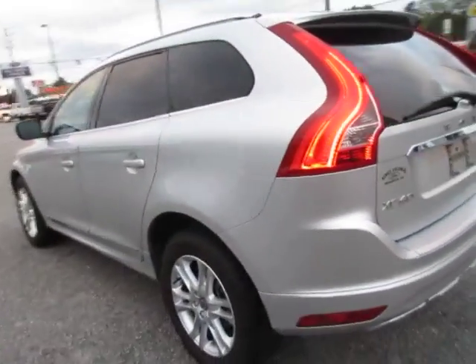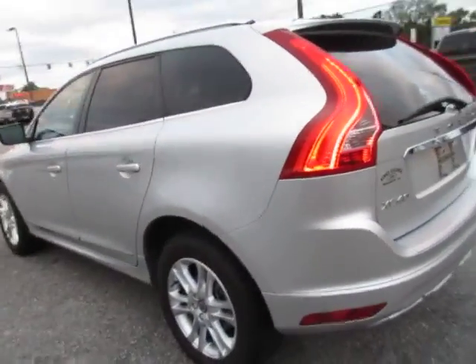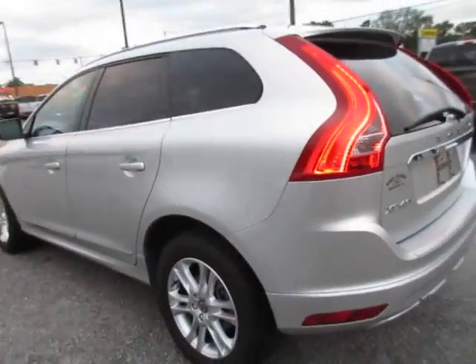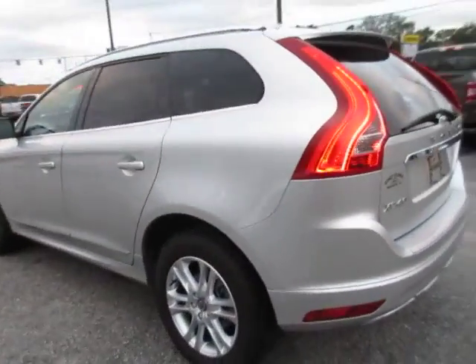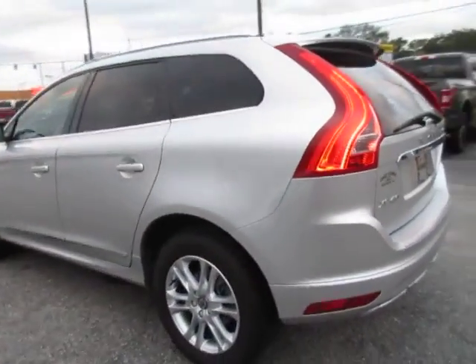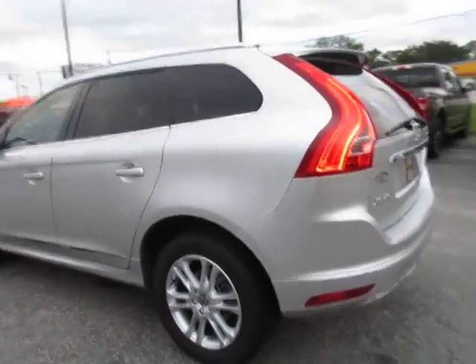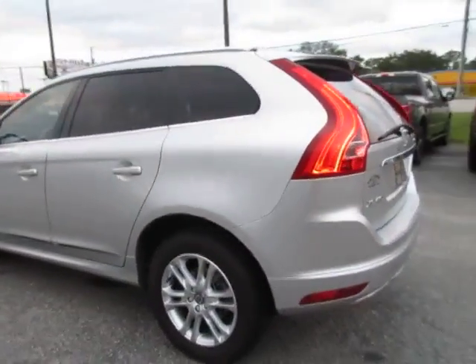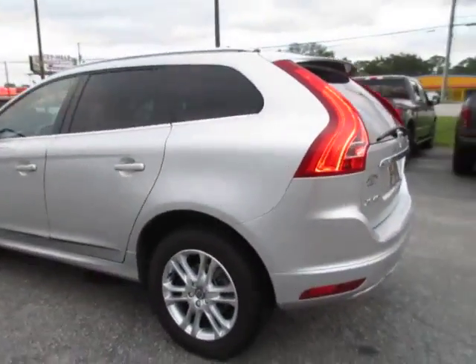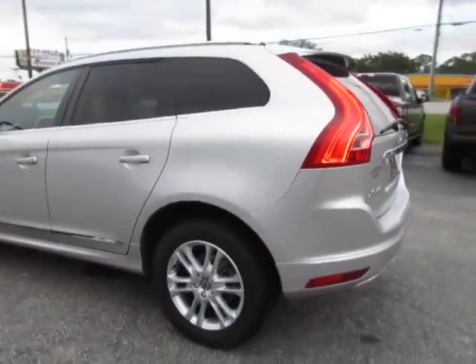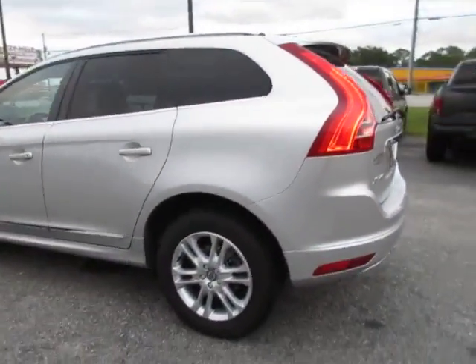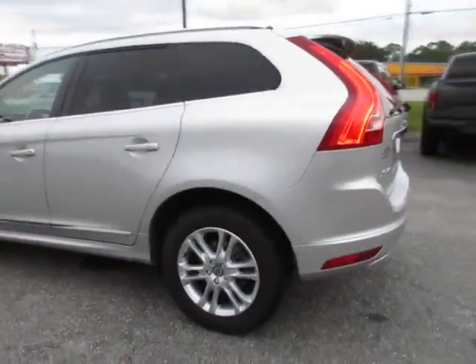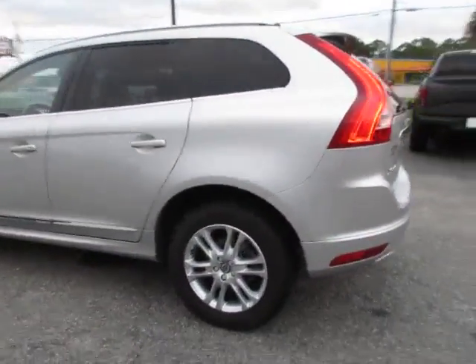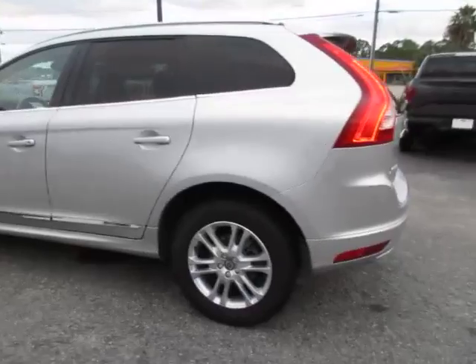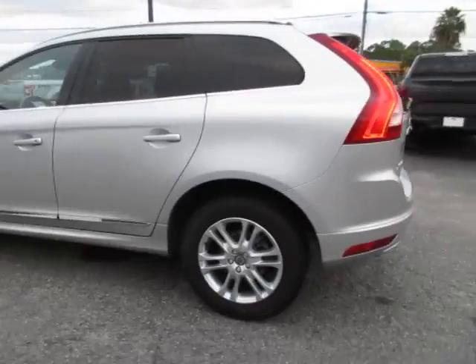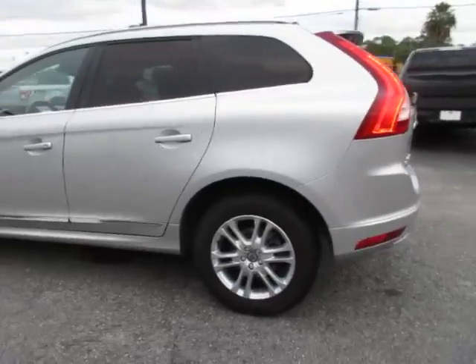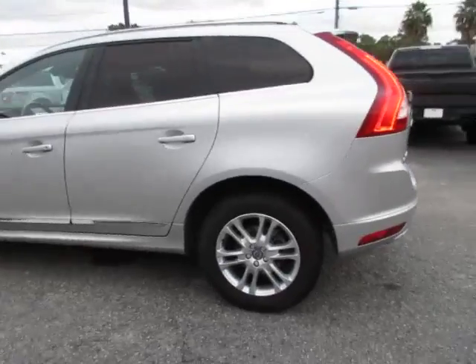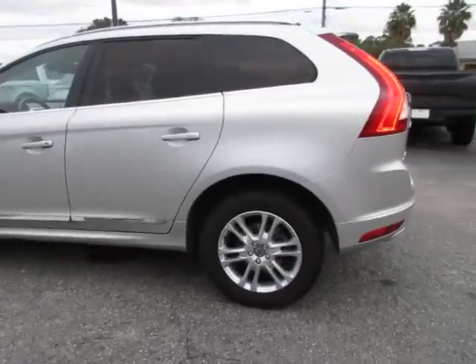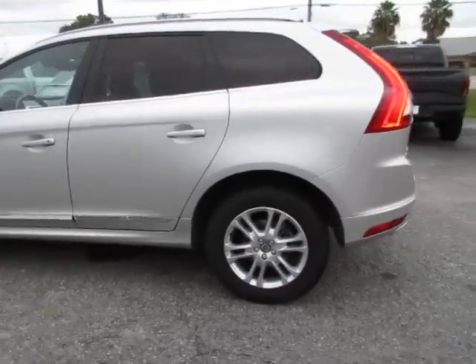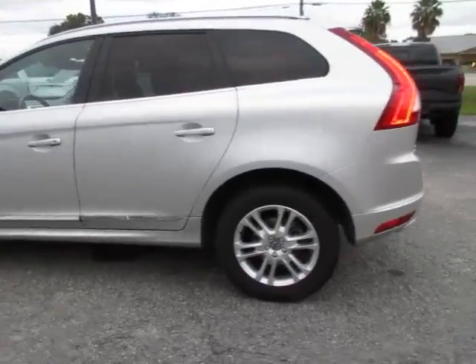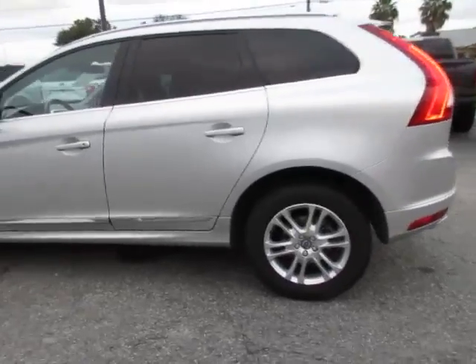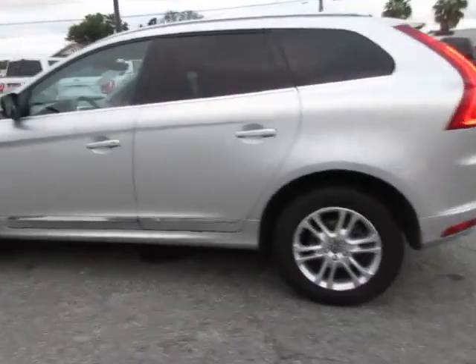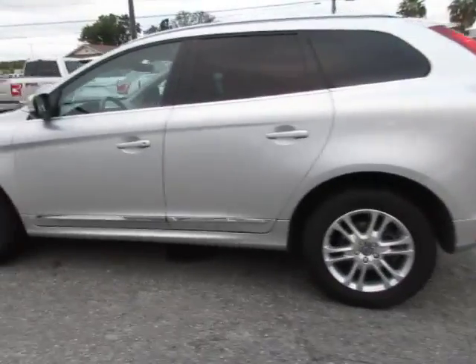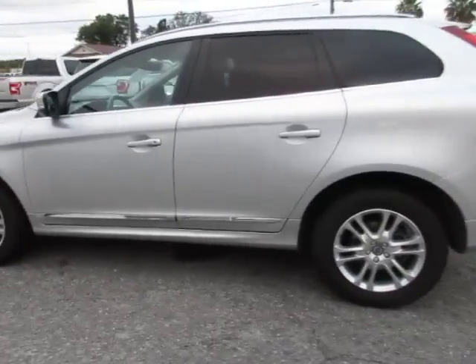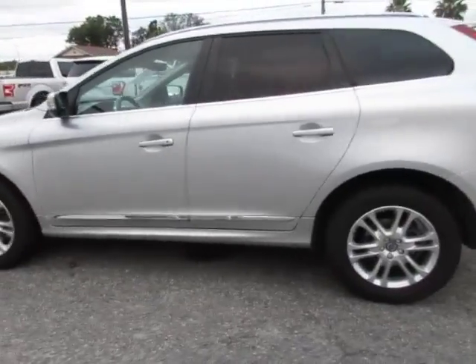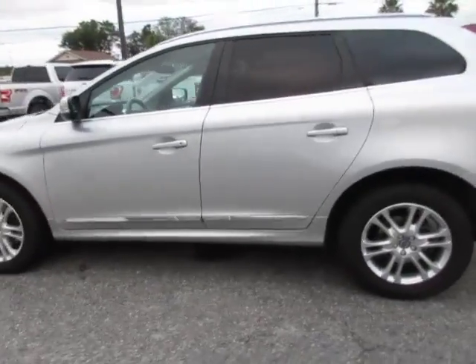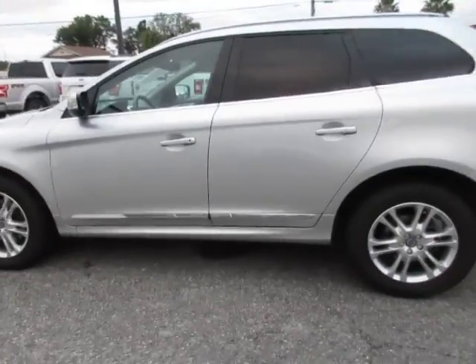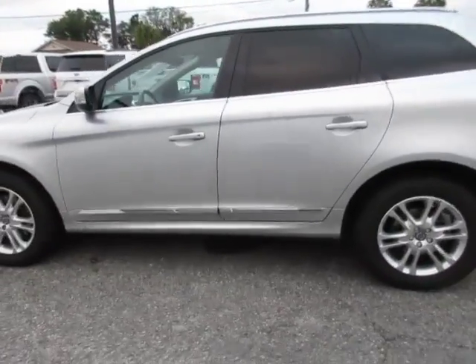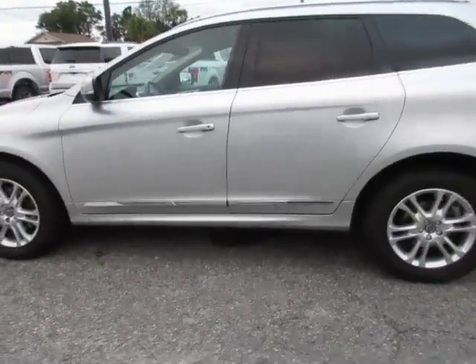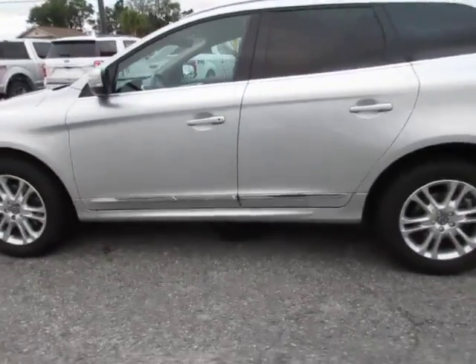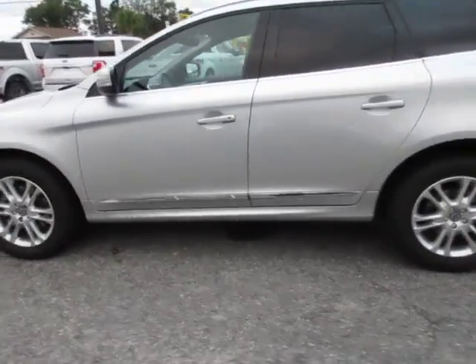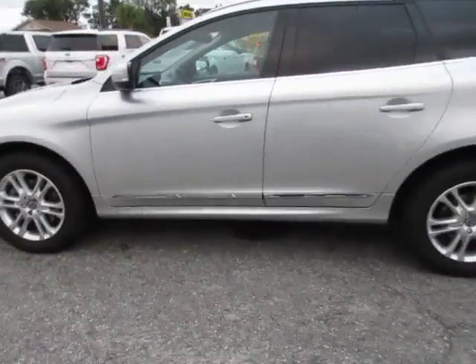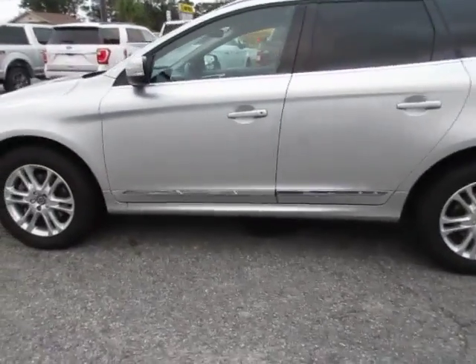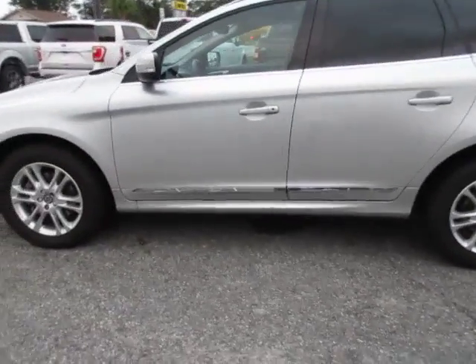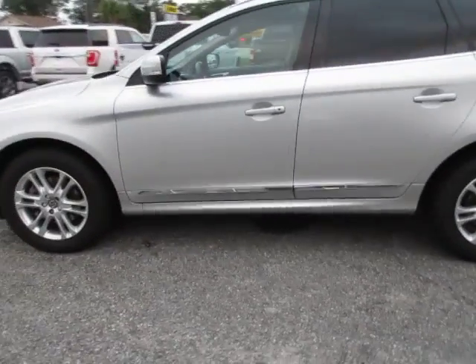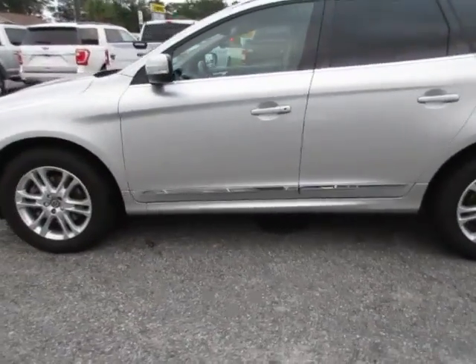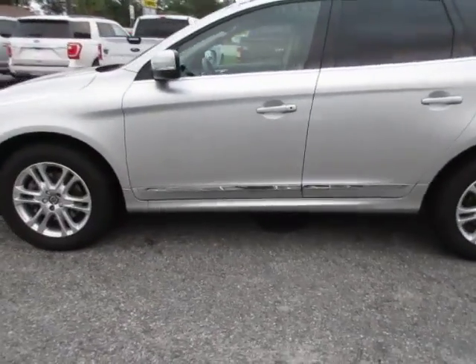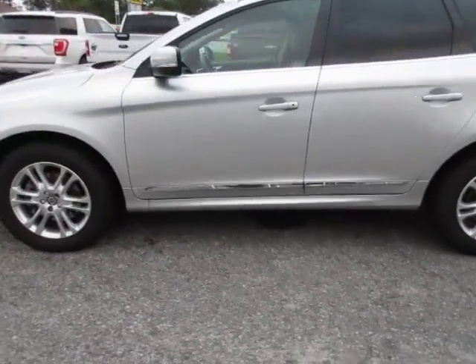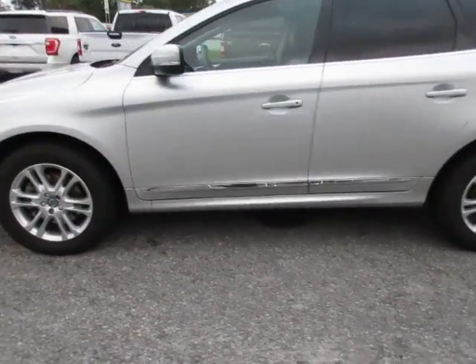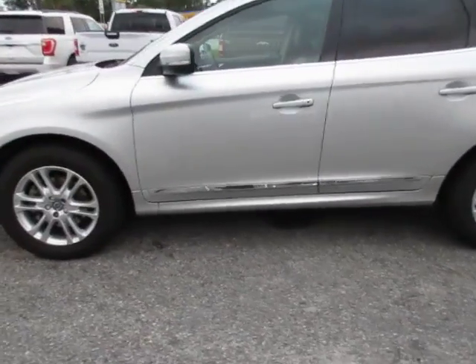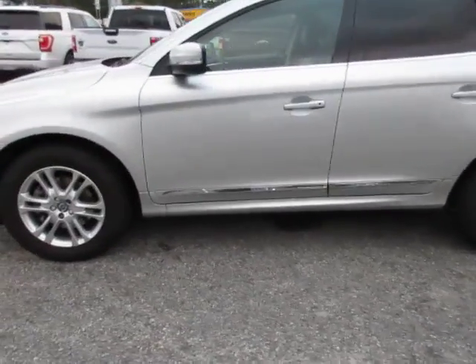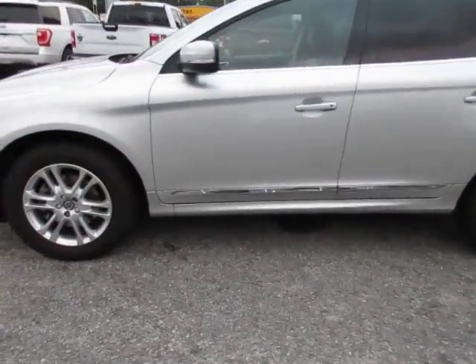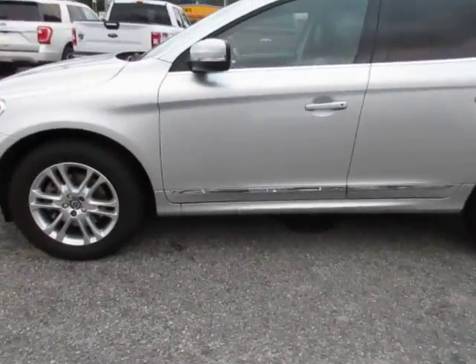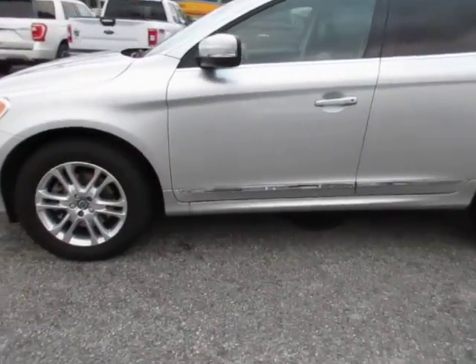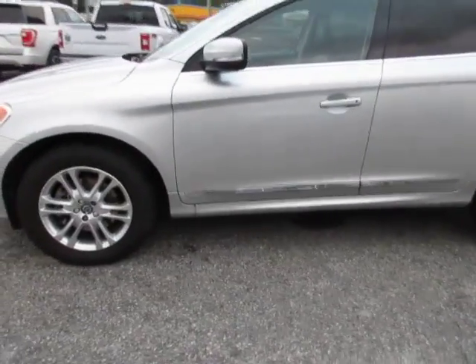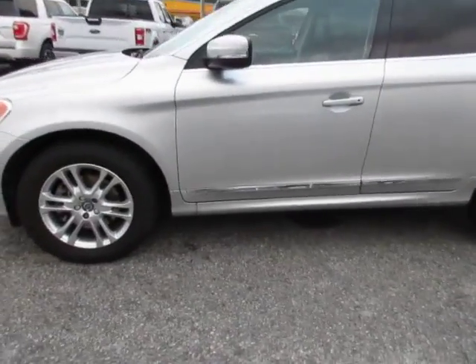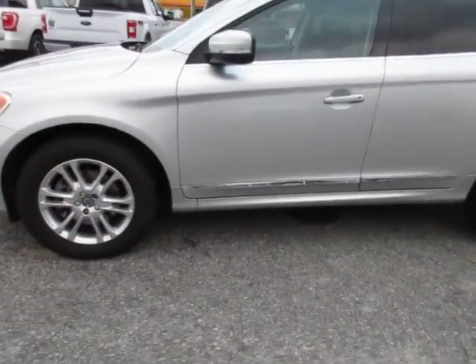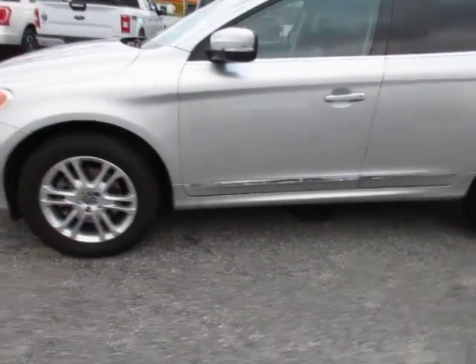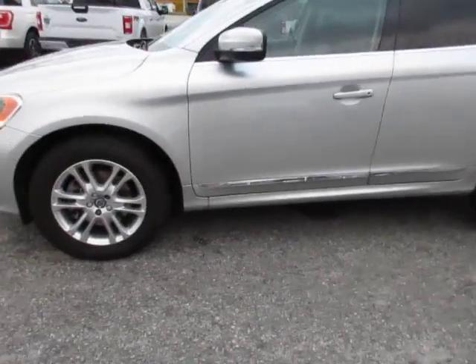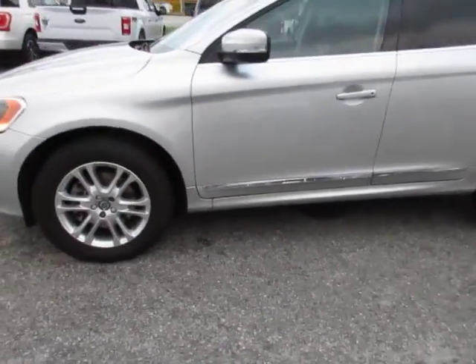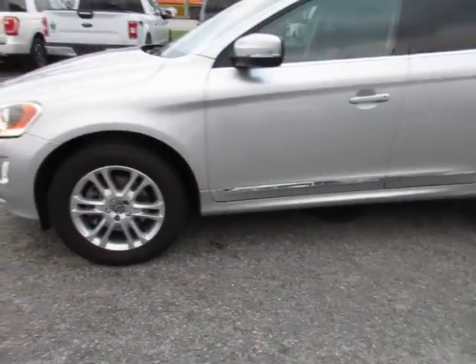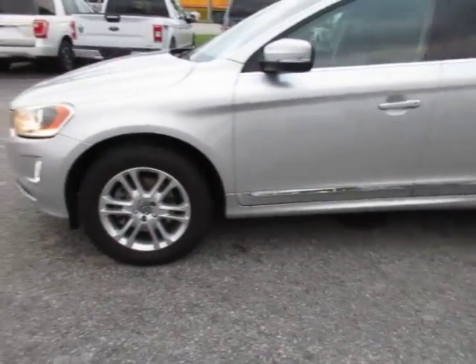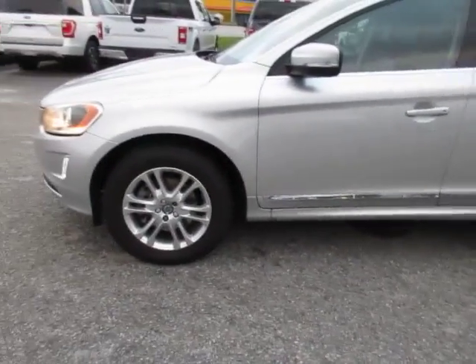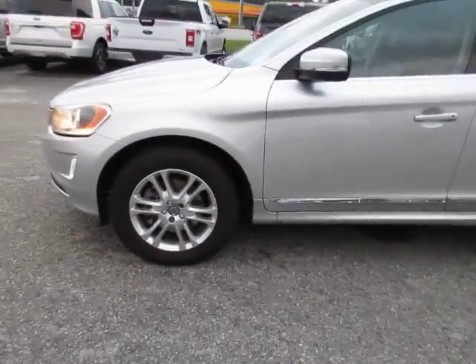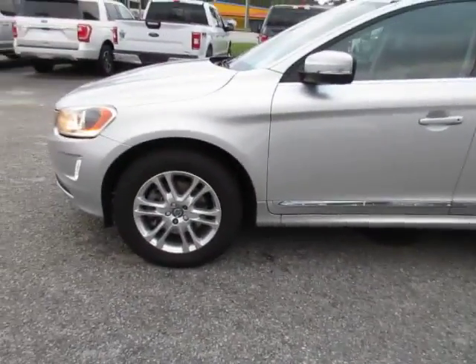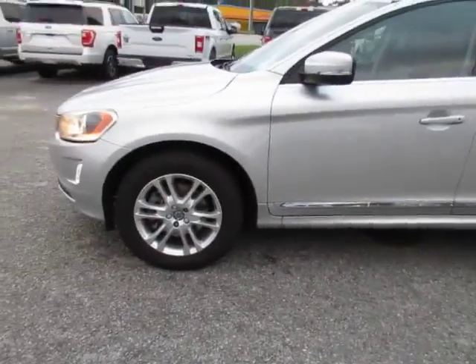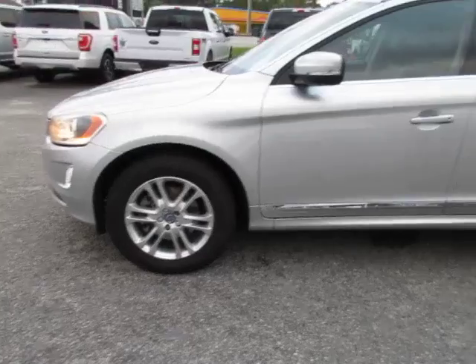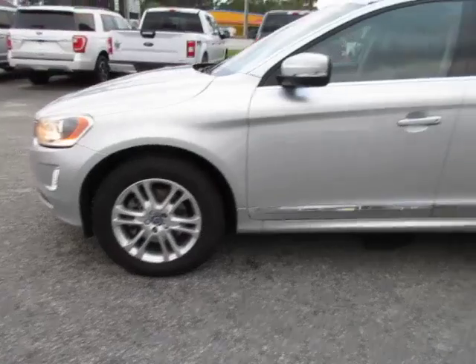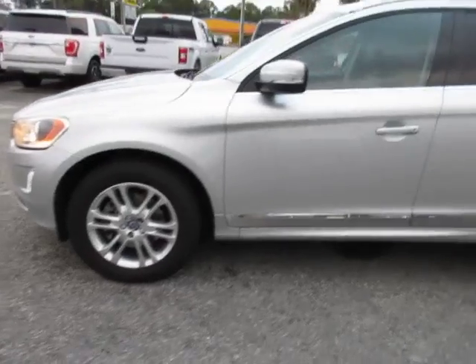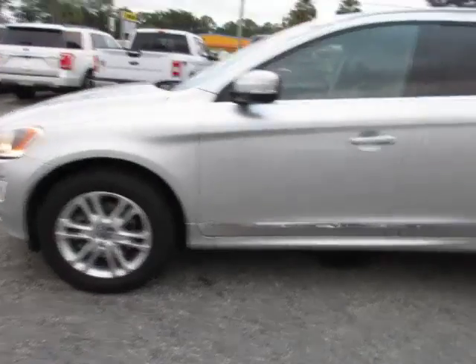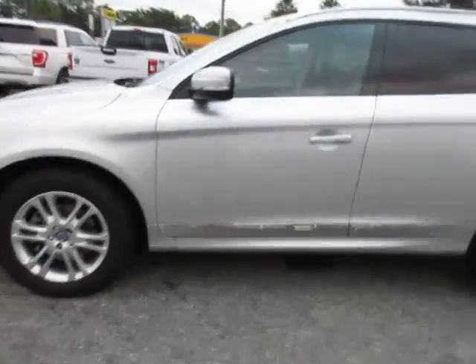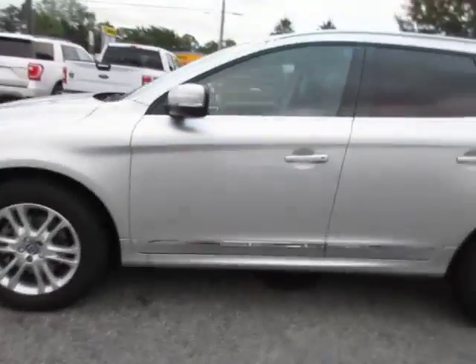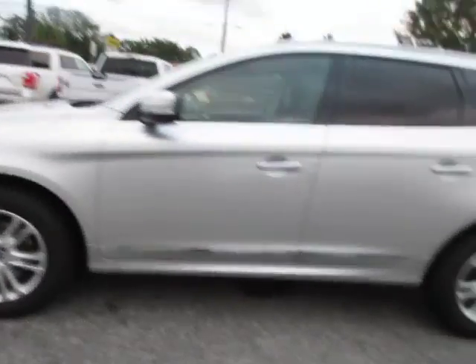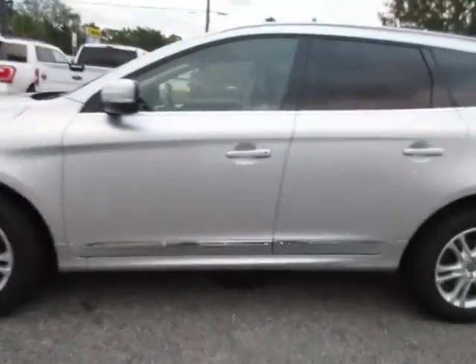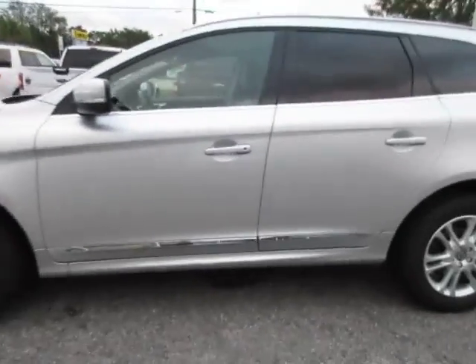Silver paint — paint looks good. Wheels and tires look good. Looks like it has a new set of tires with 18-inch rims.